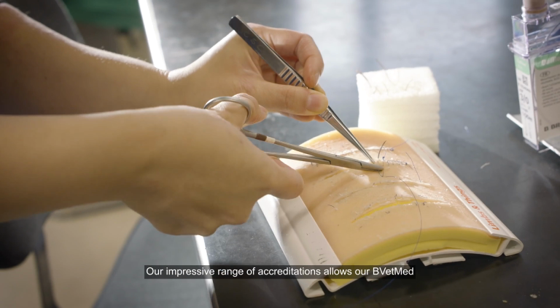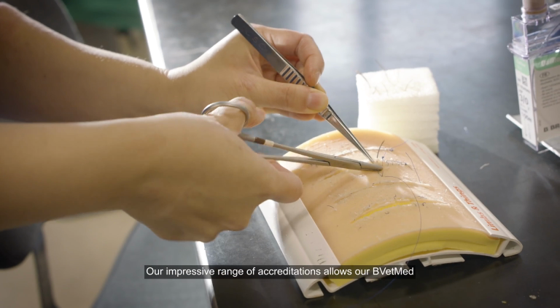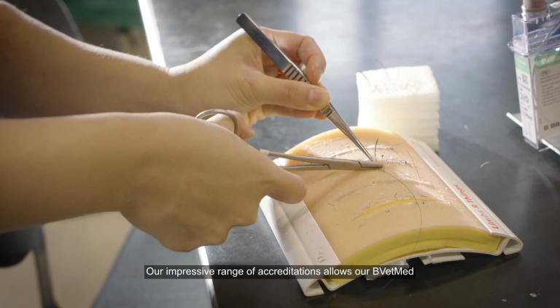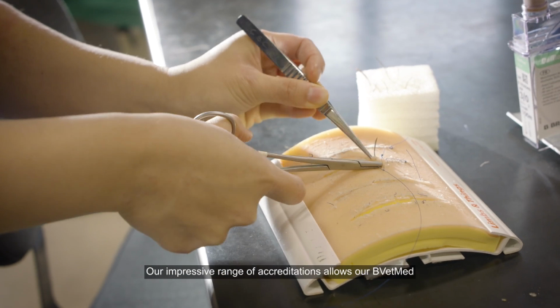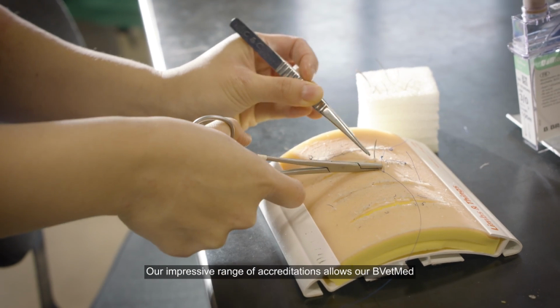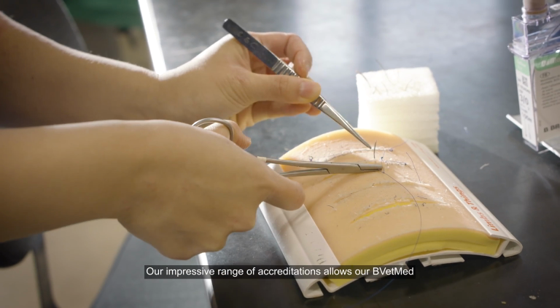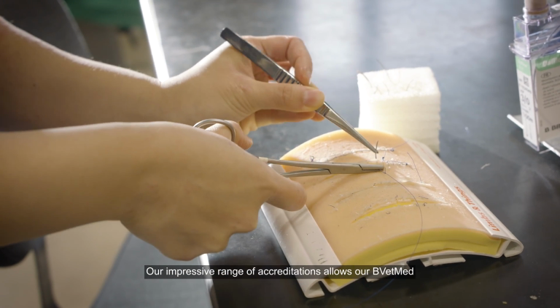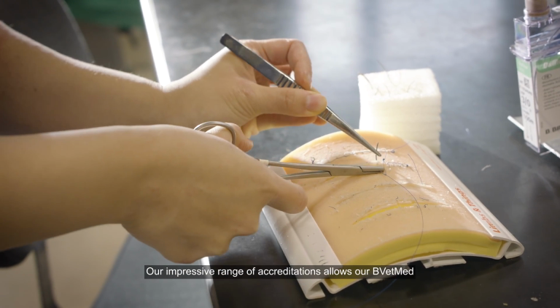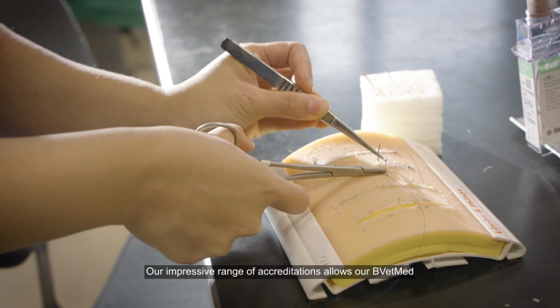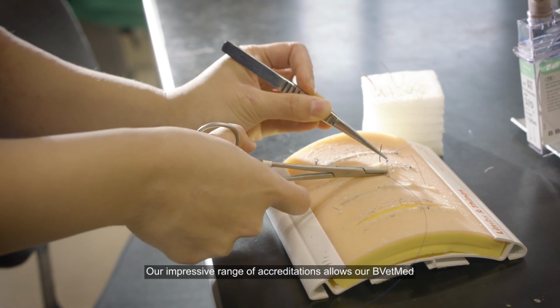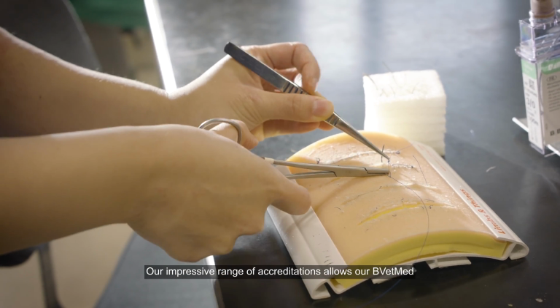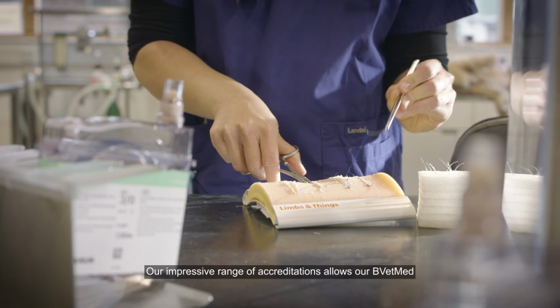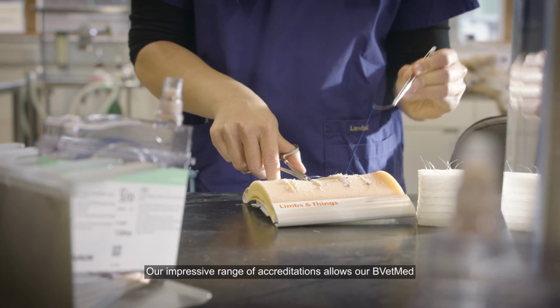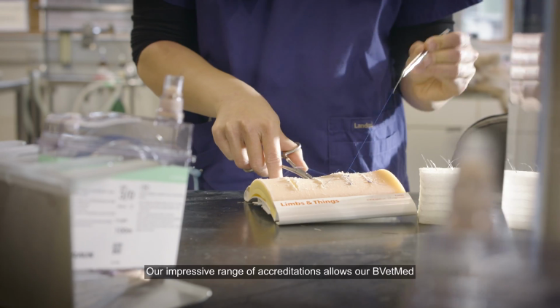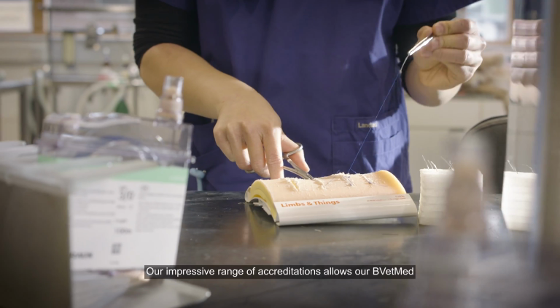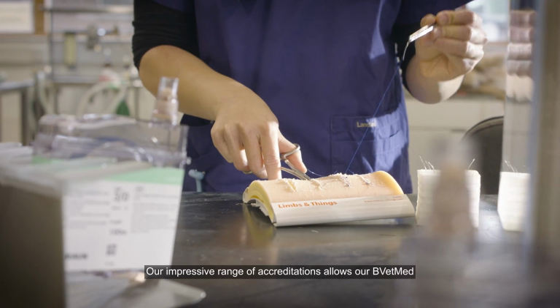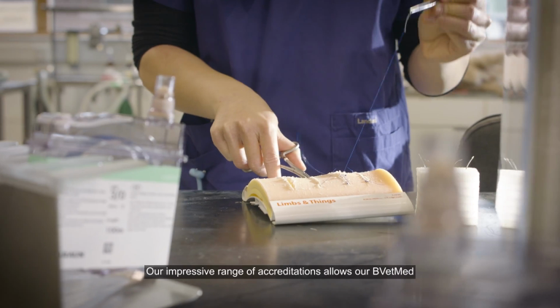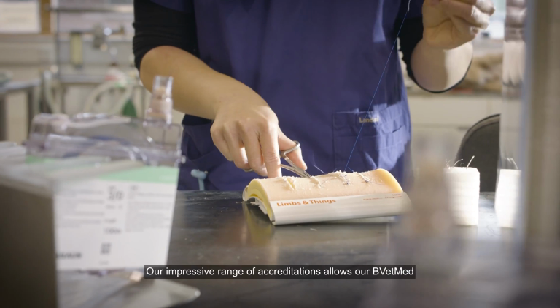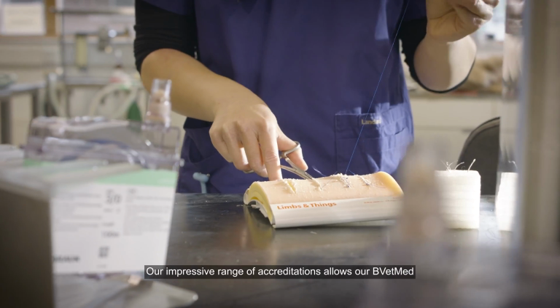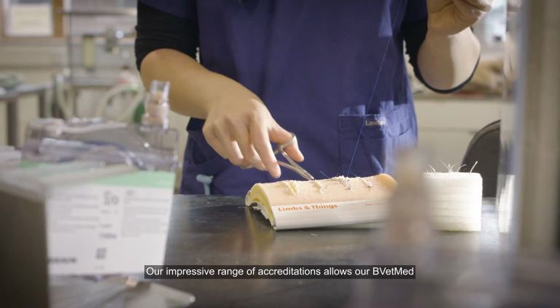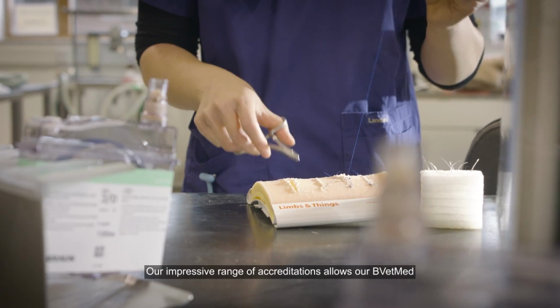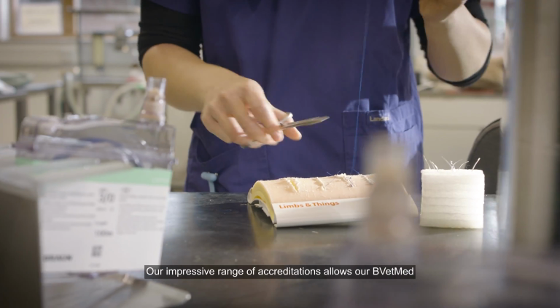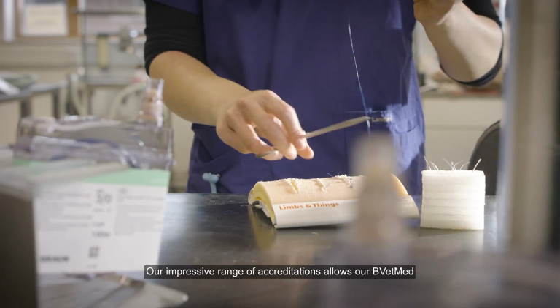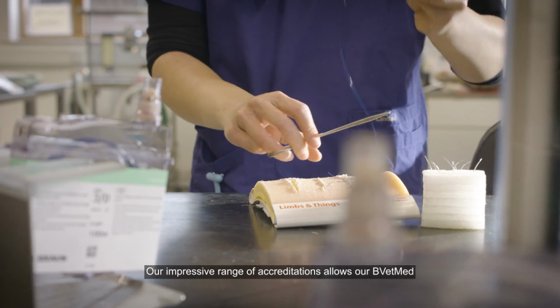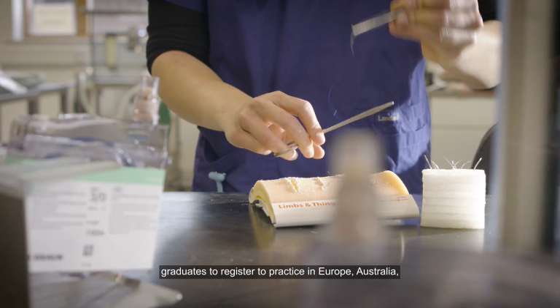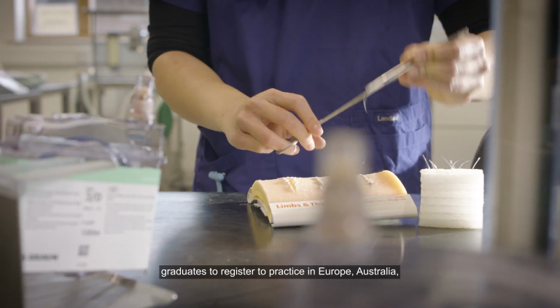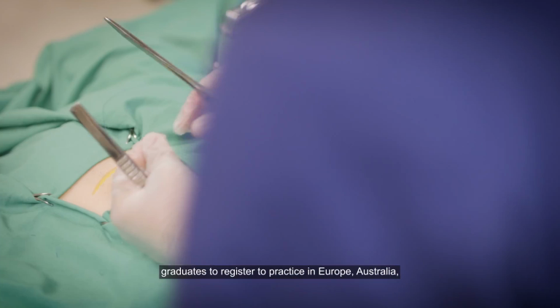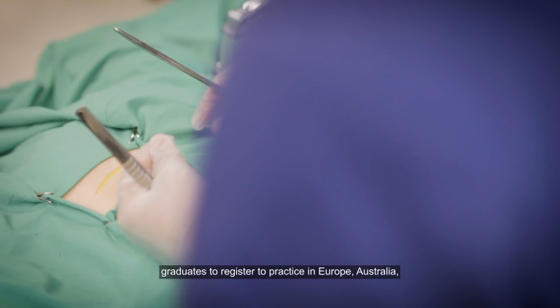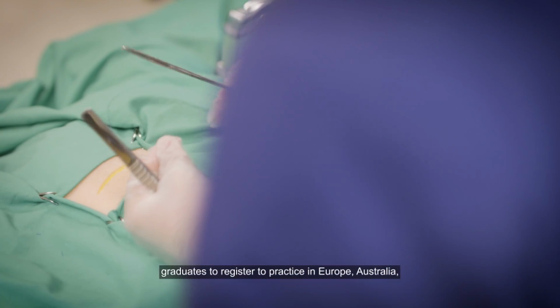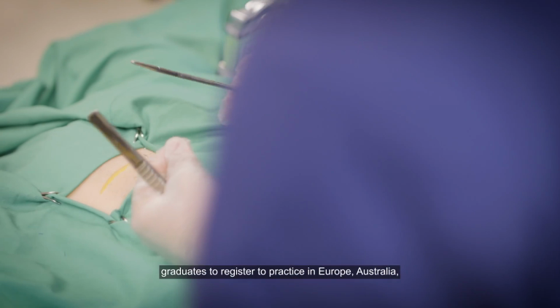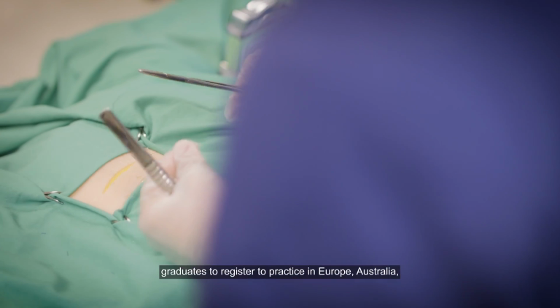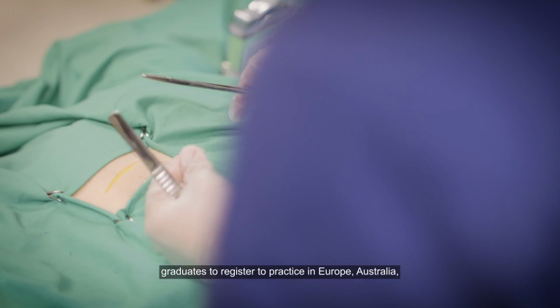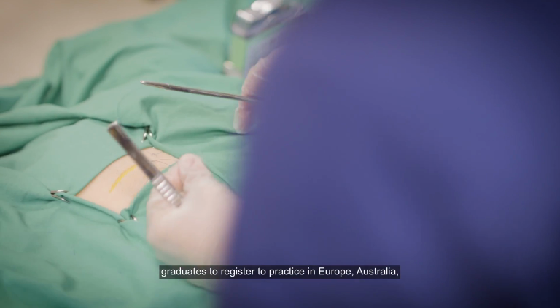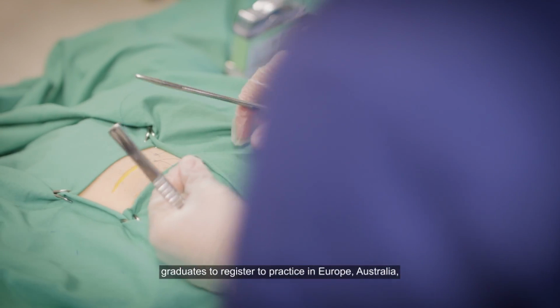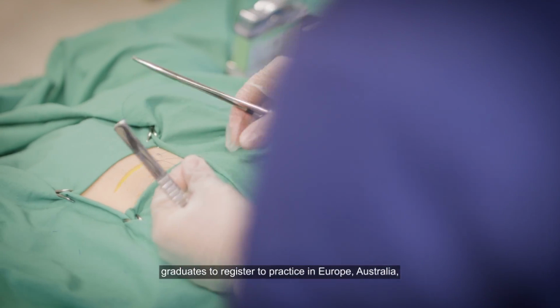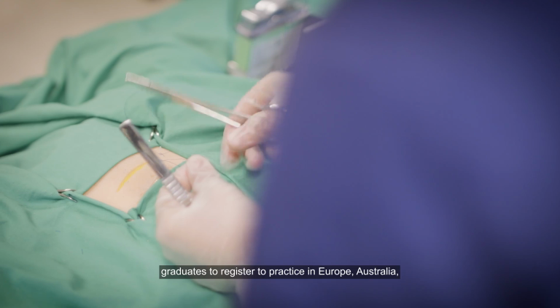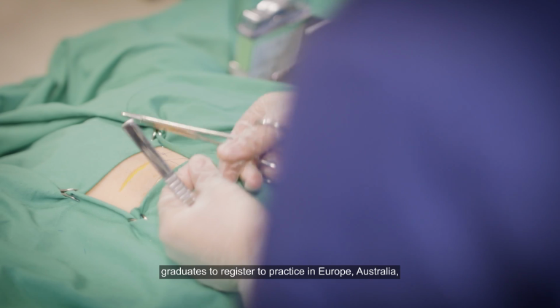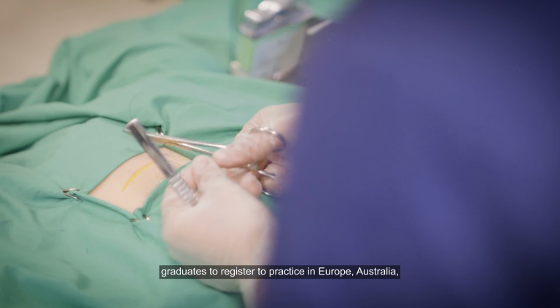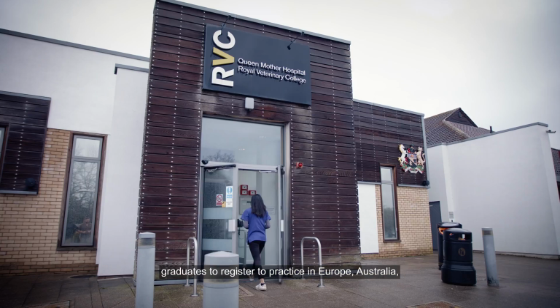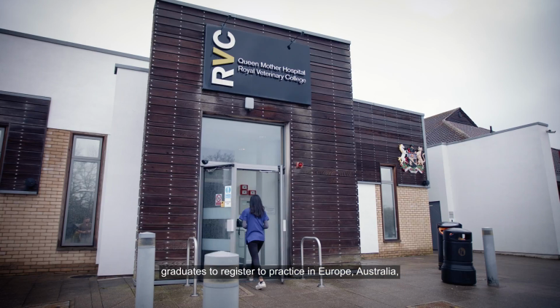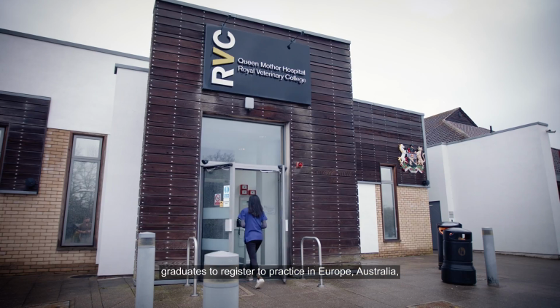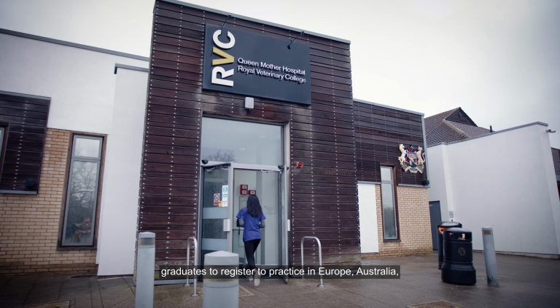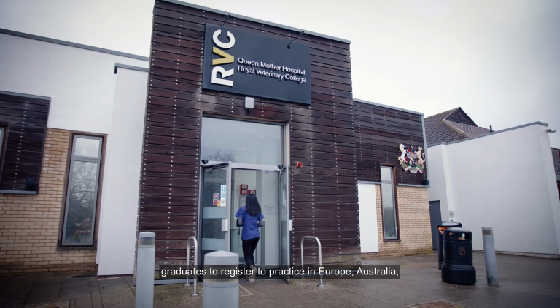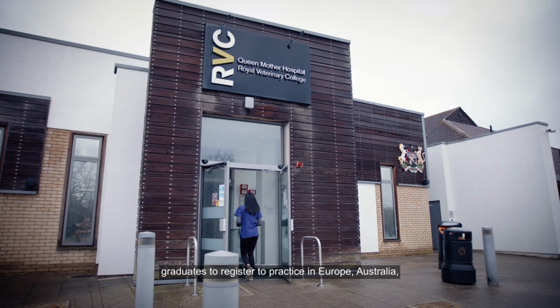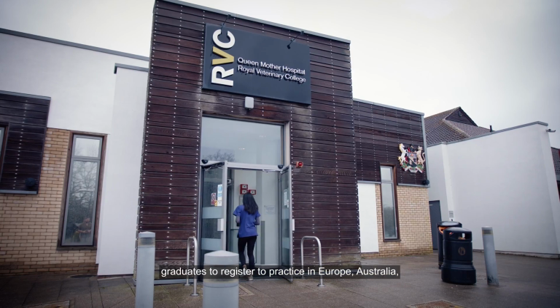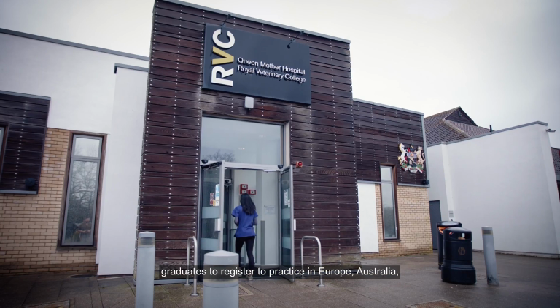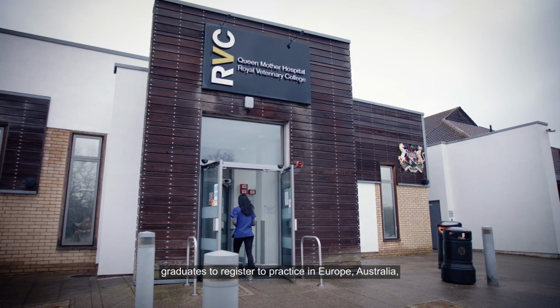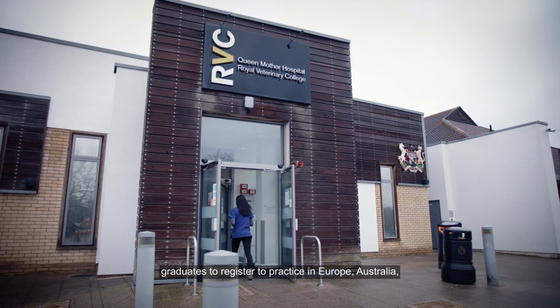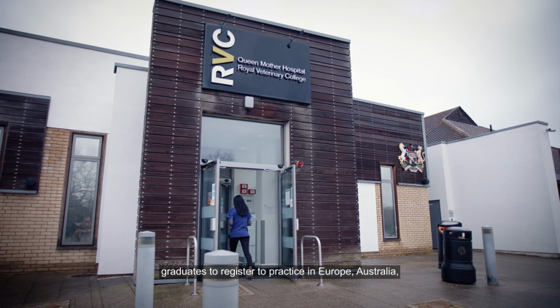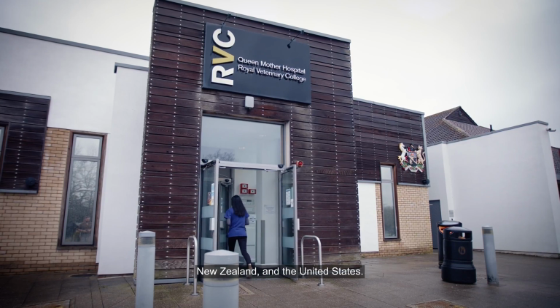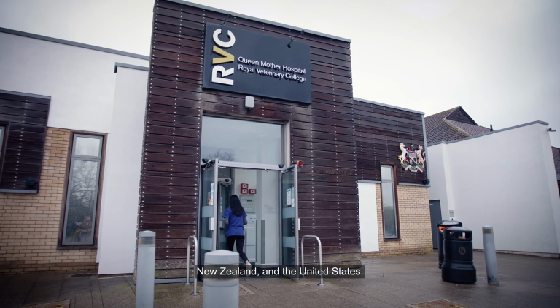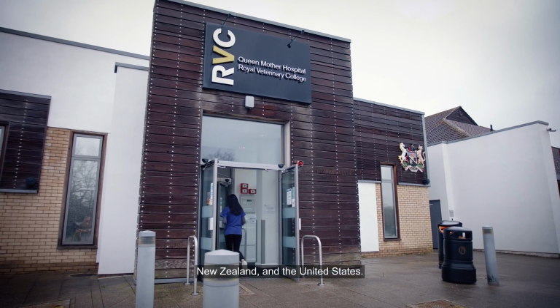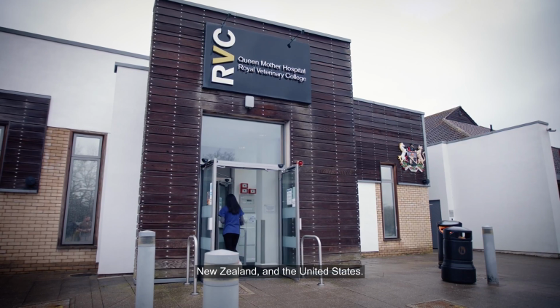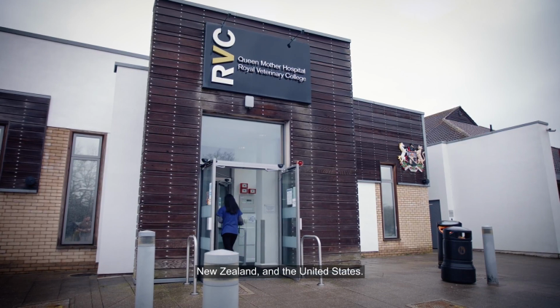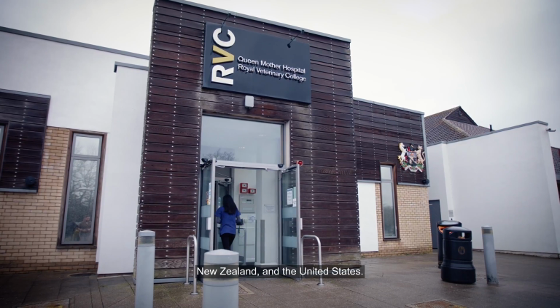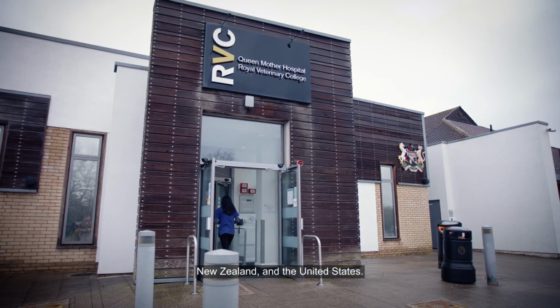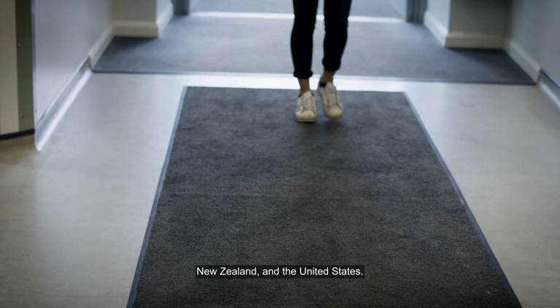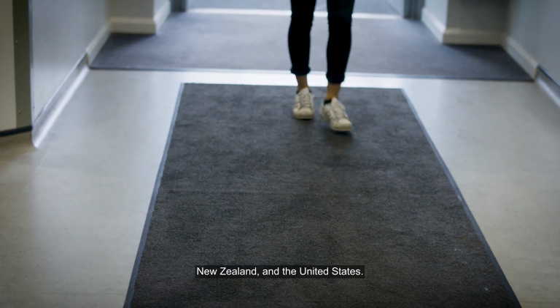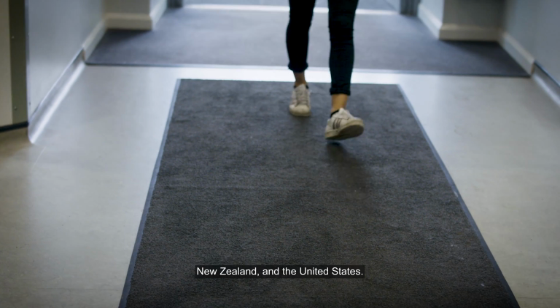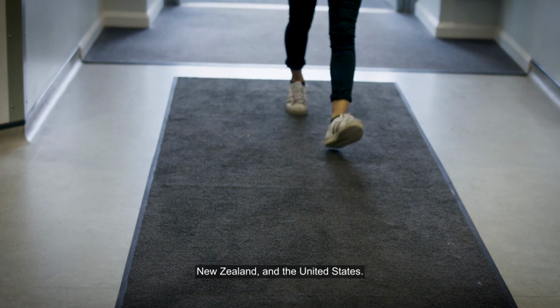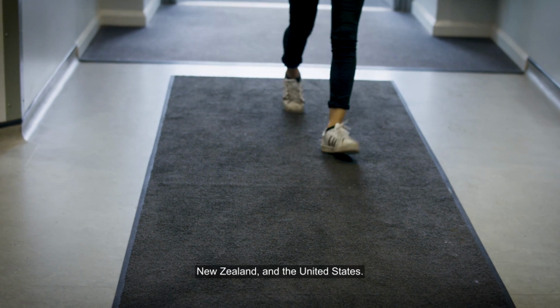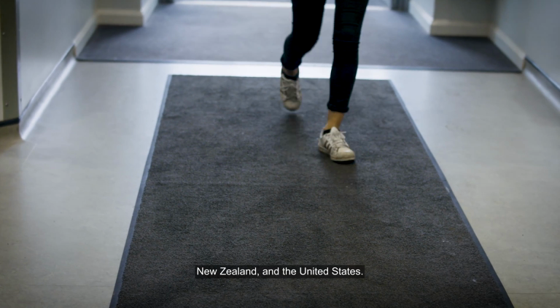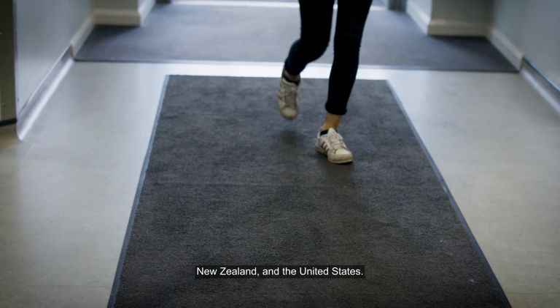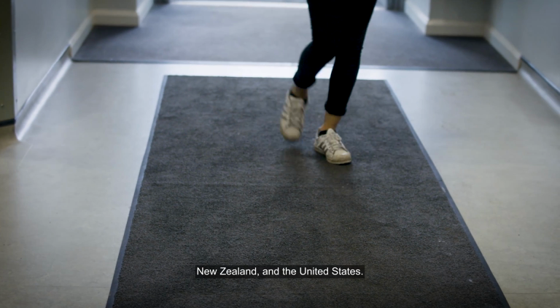Our impressive range of accreditations allows our BVetMed graduates to register to practice in Europe, Australia, New Zealand and the United States.